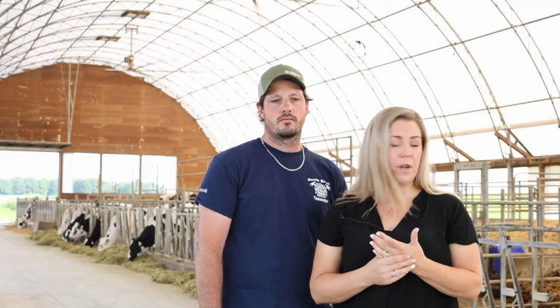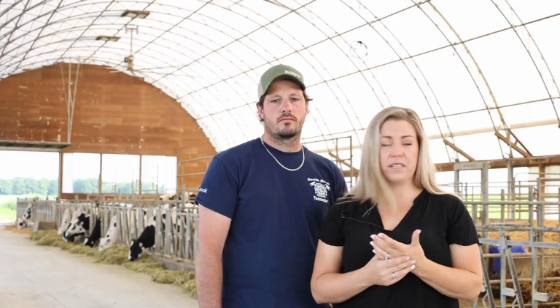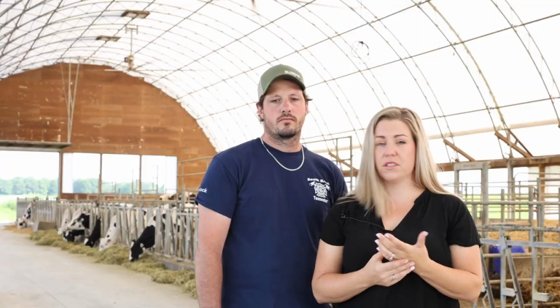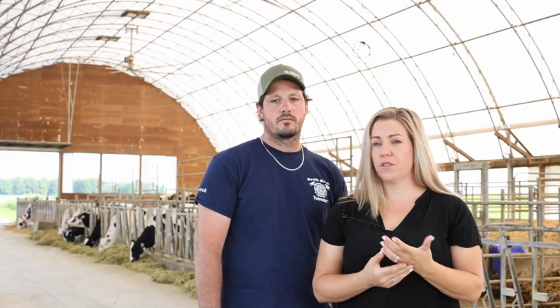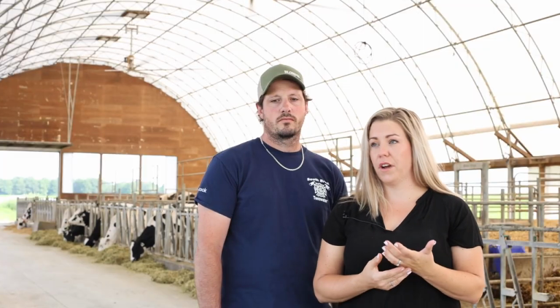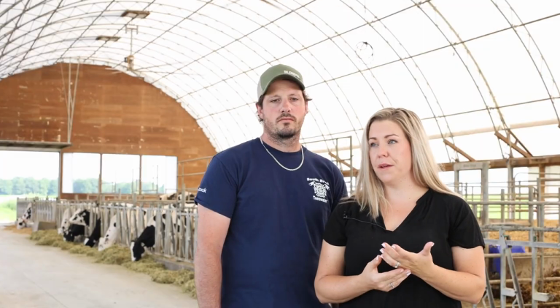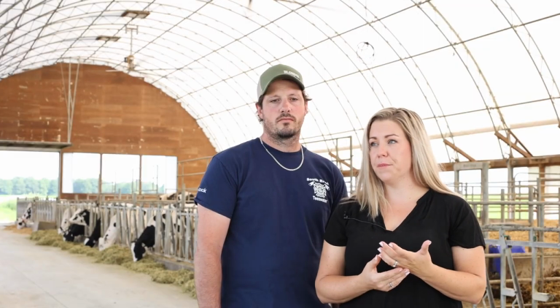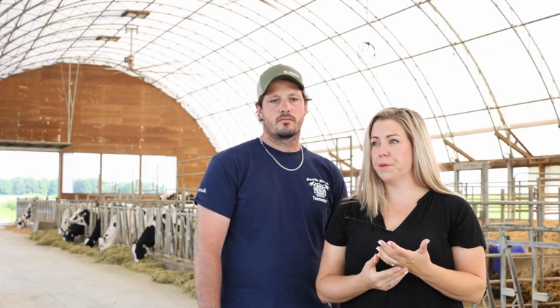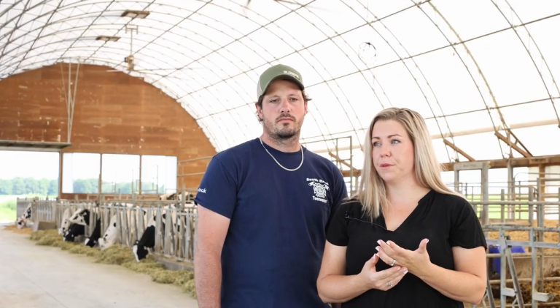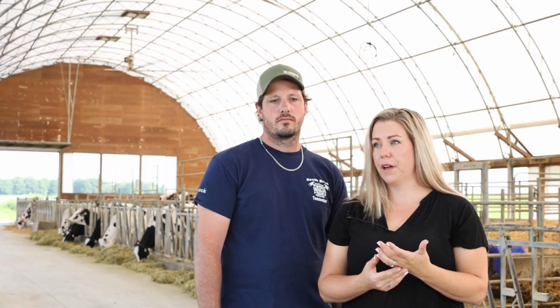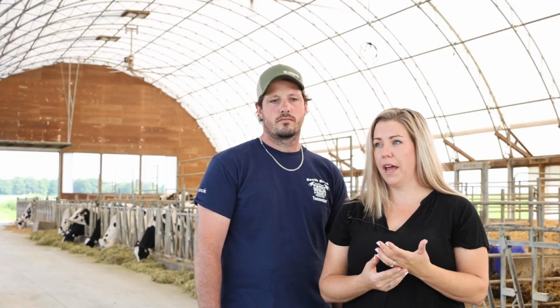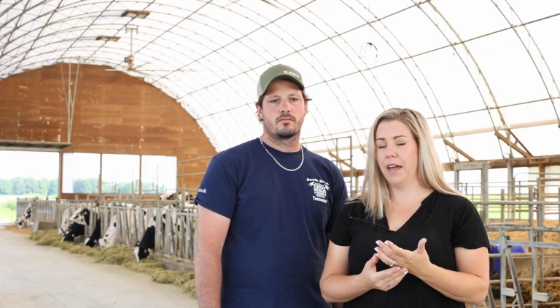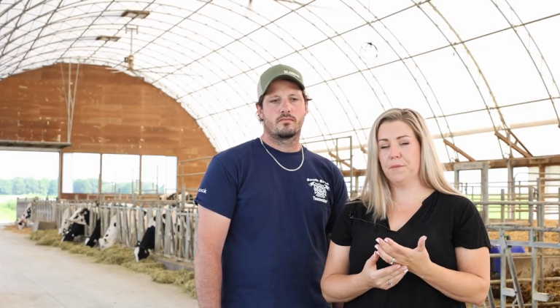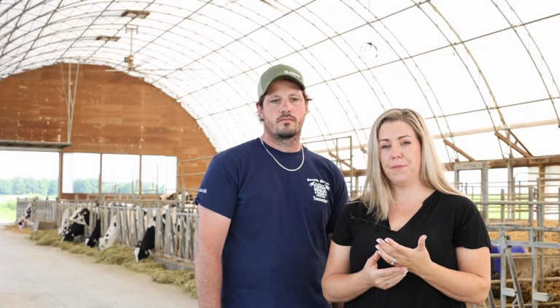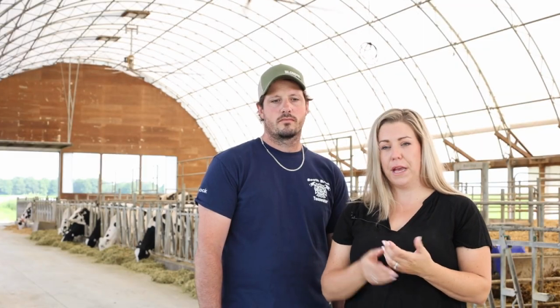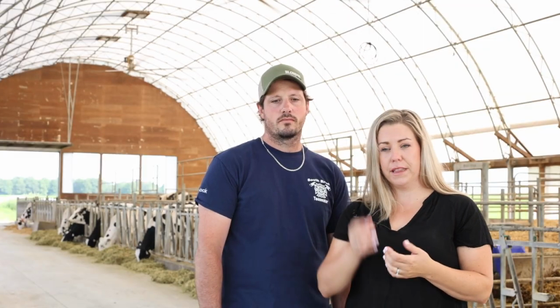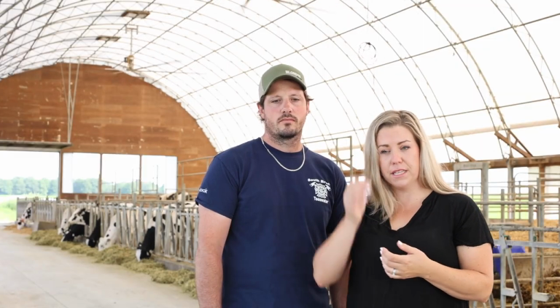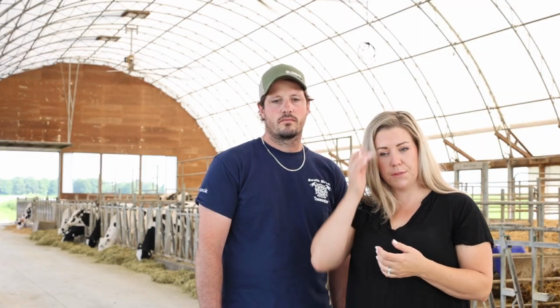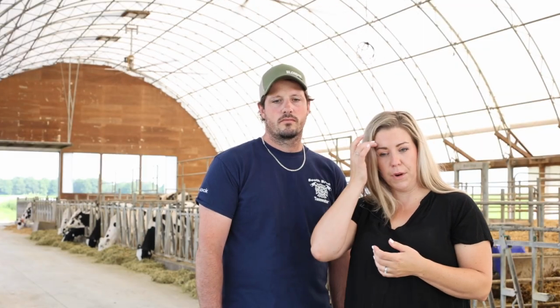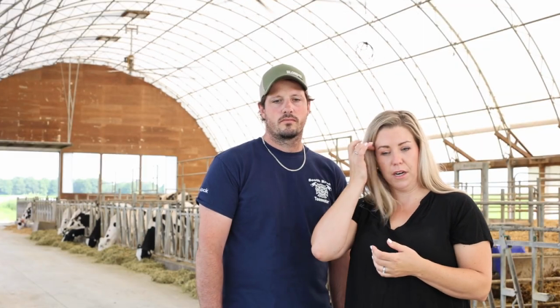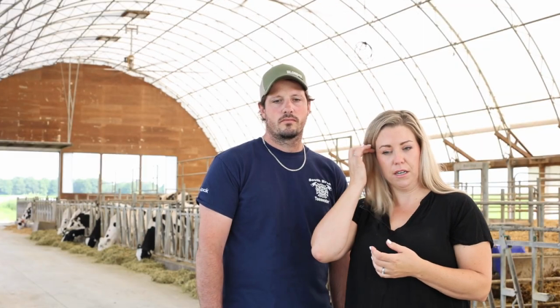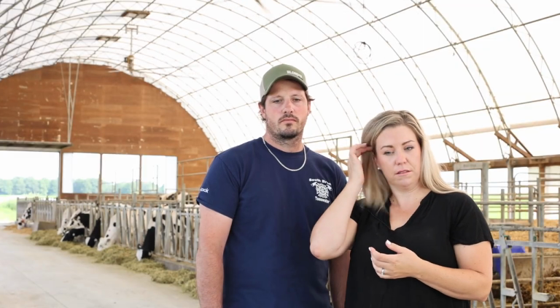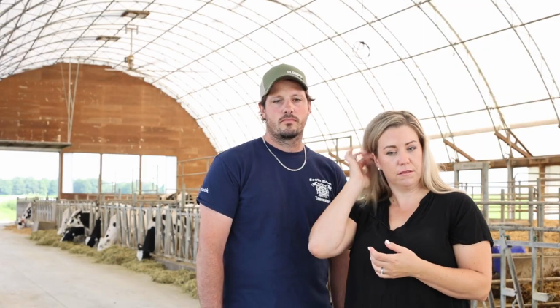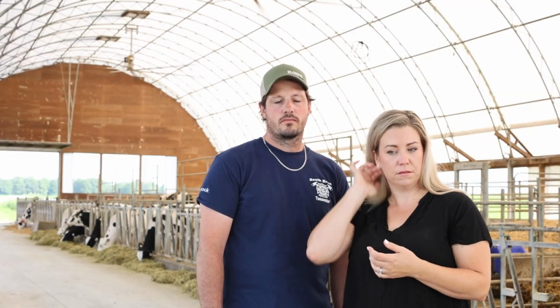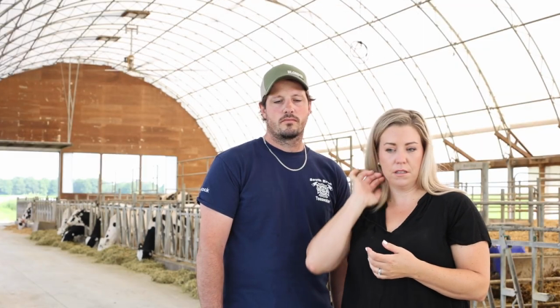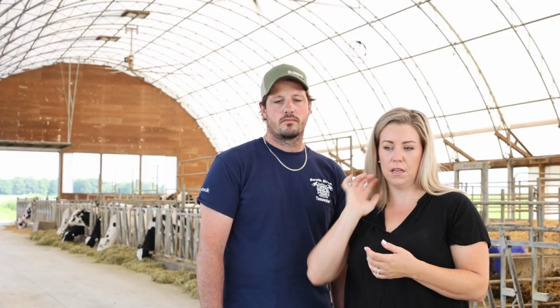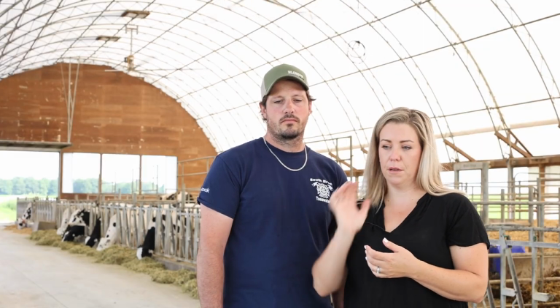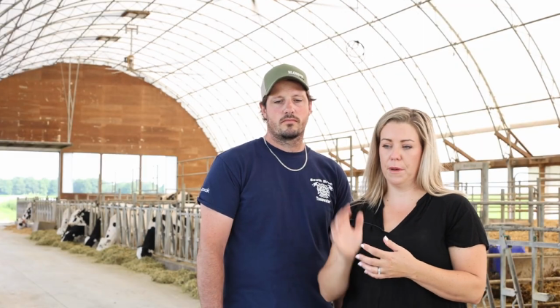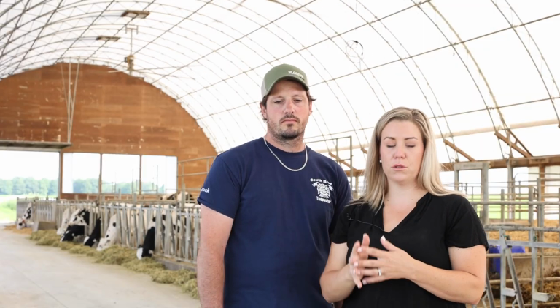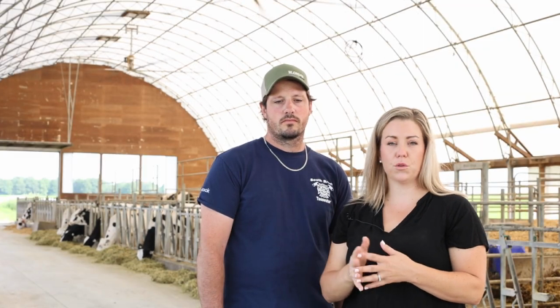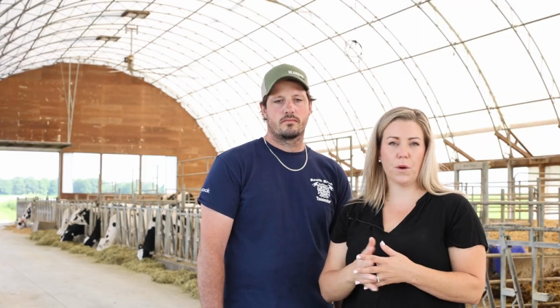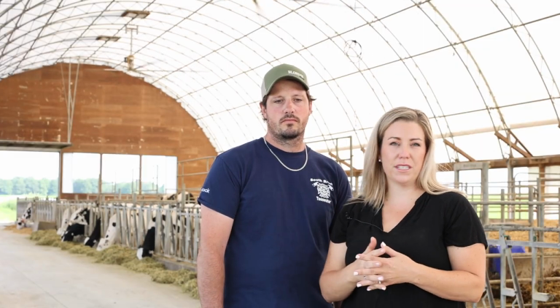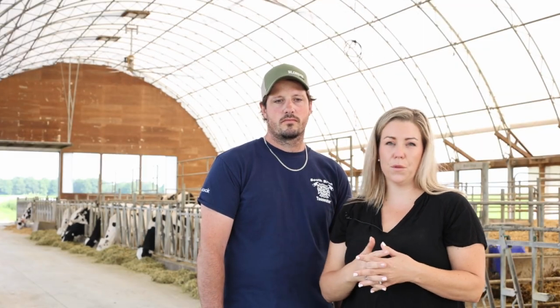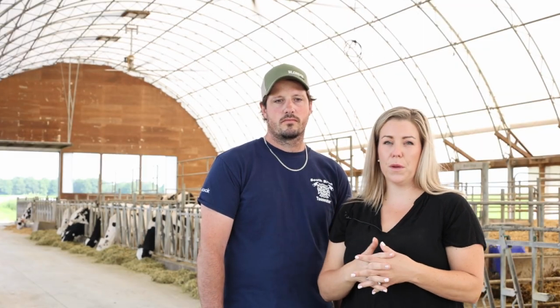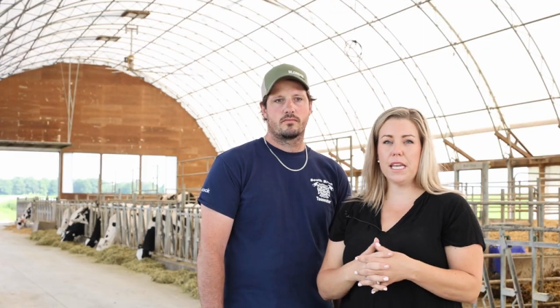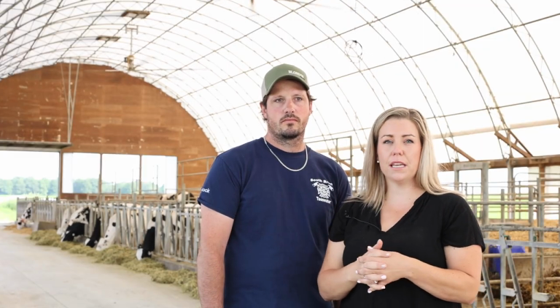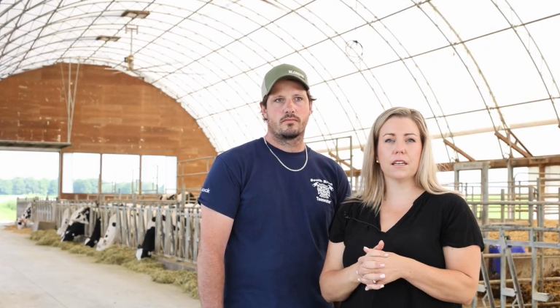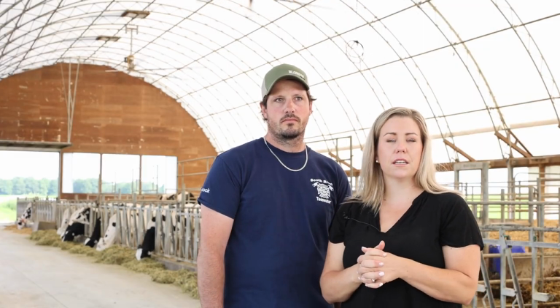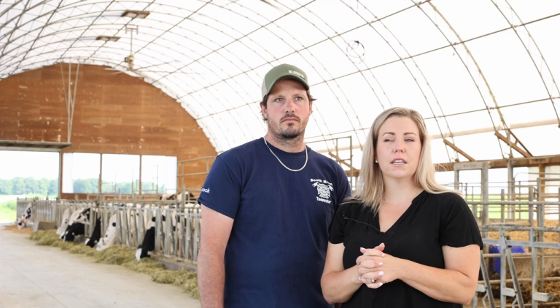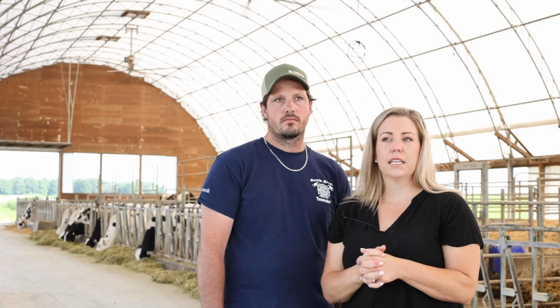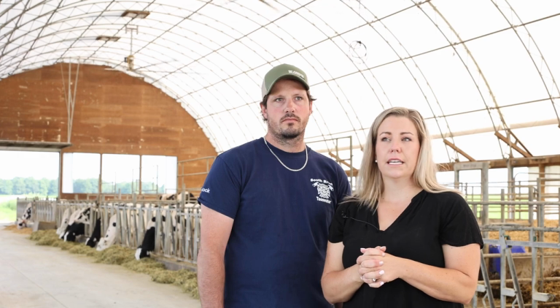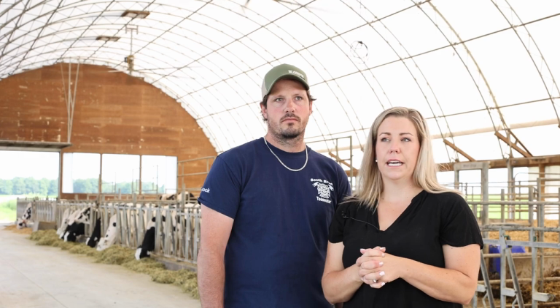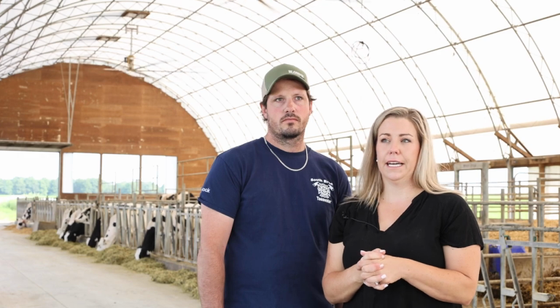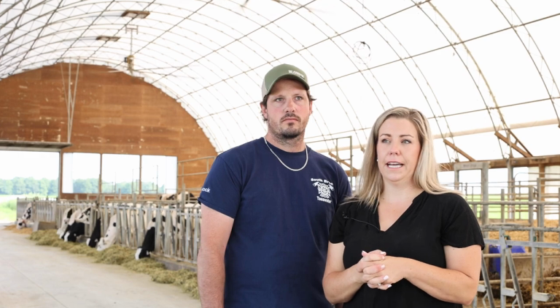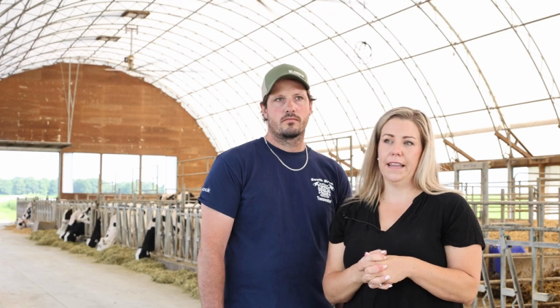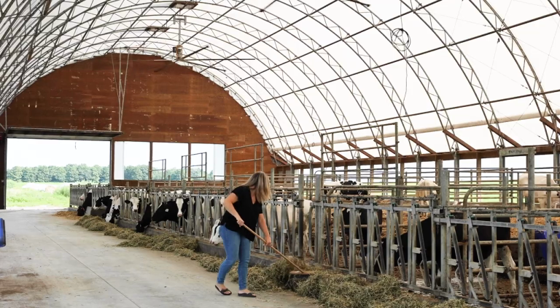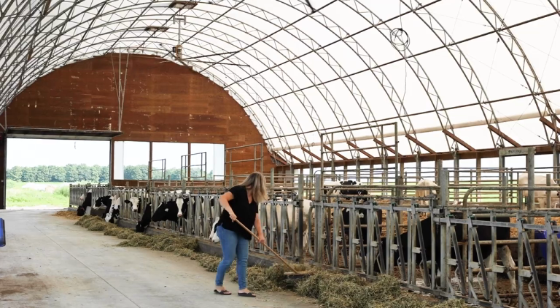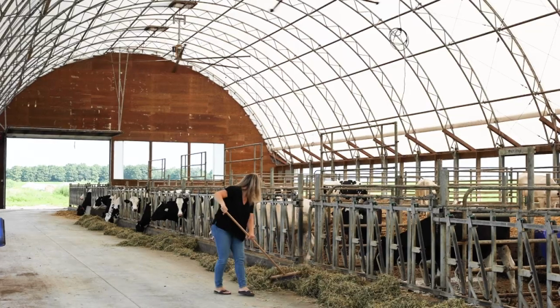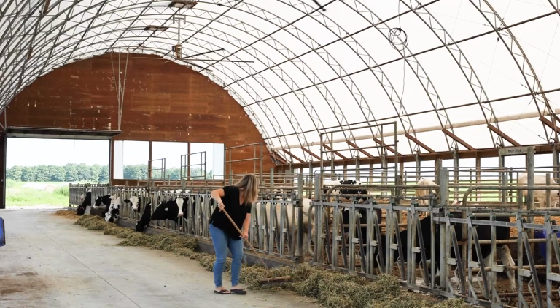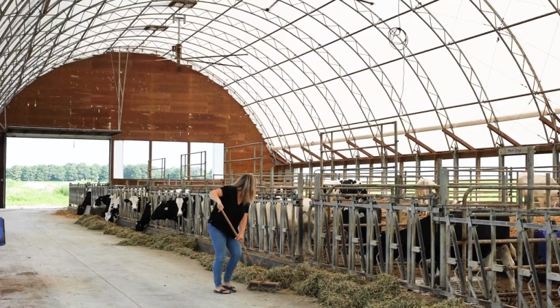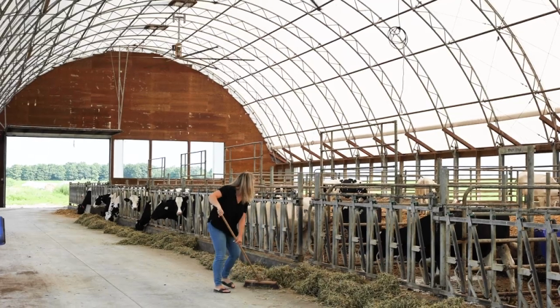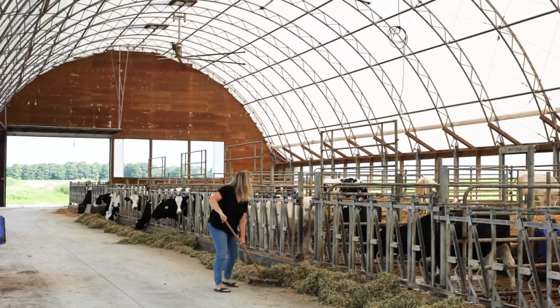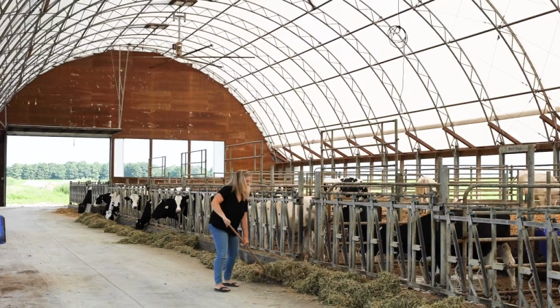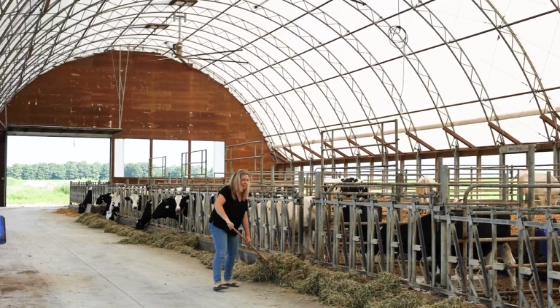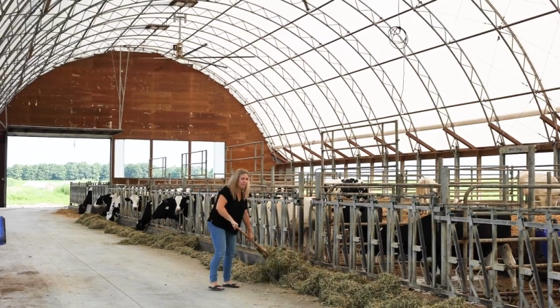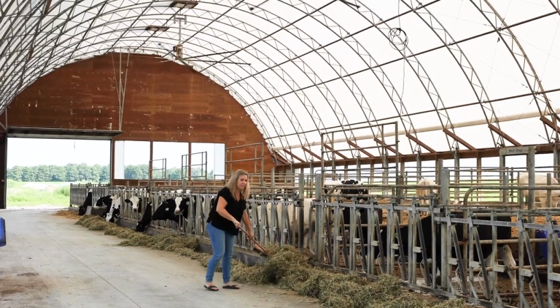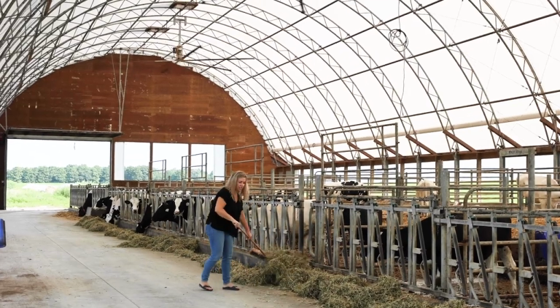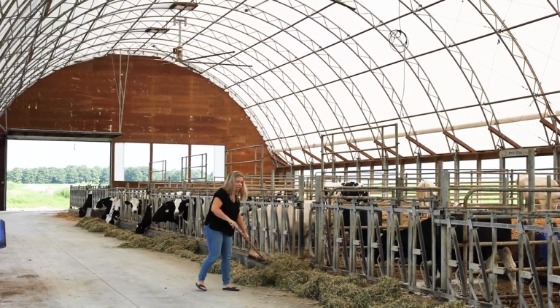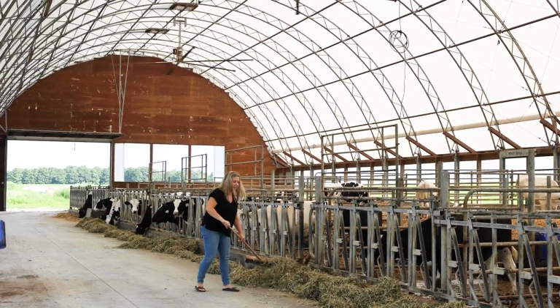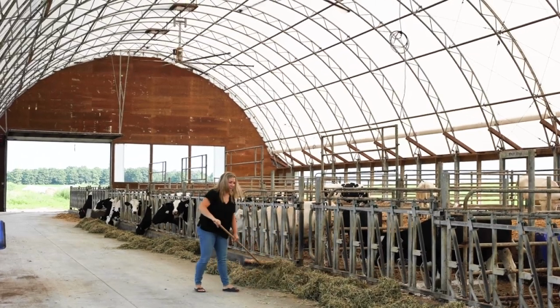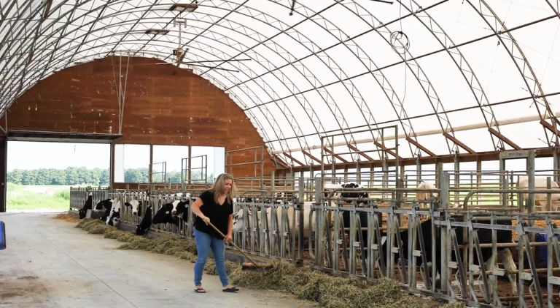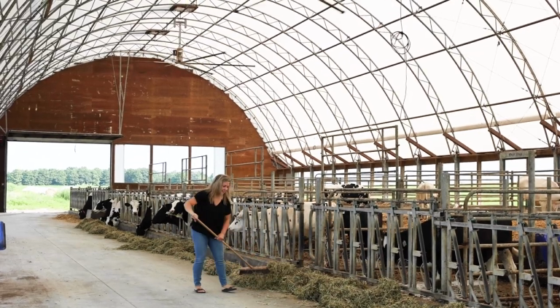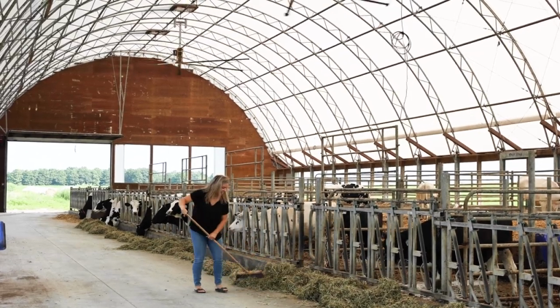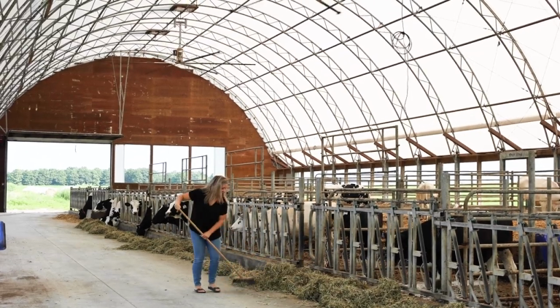We scrape and bed this barn about twice a week, and they get fed morning and night here as well.